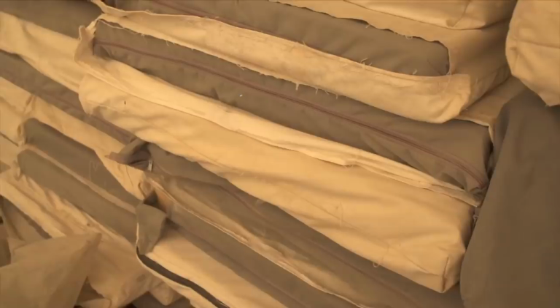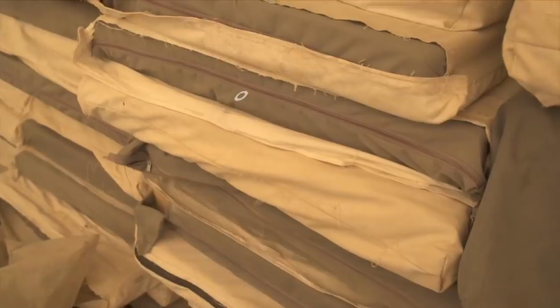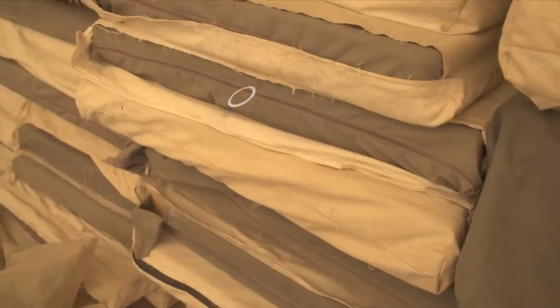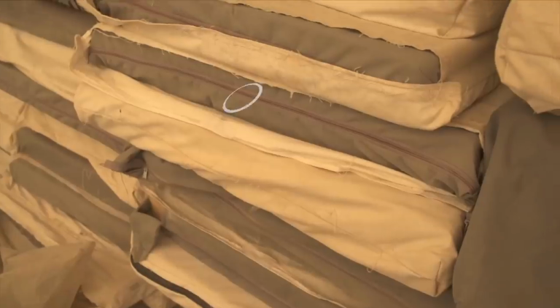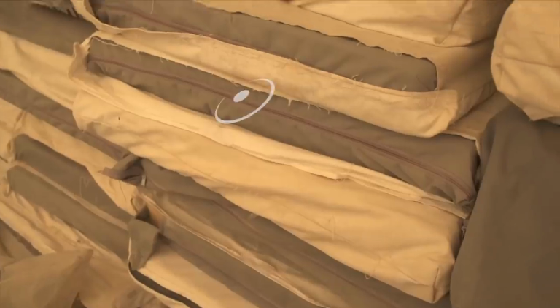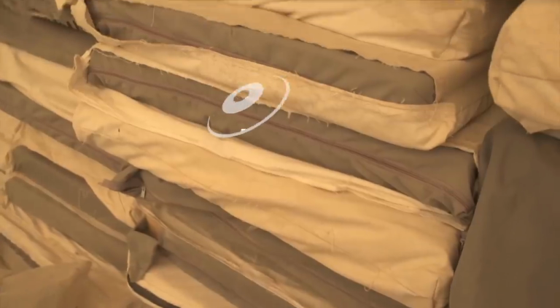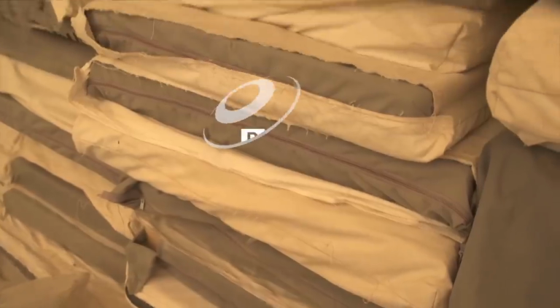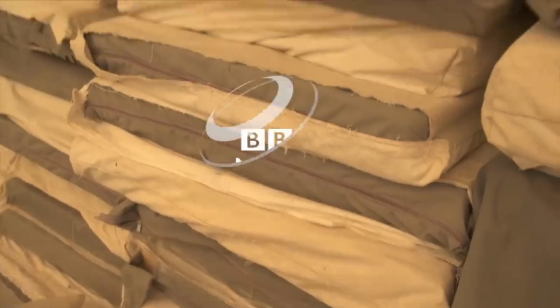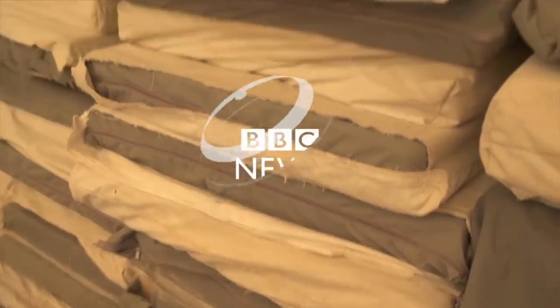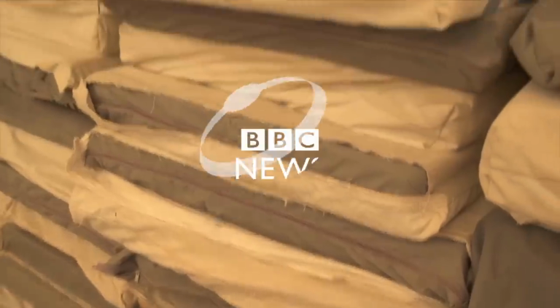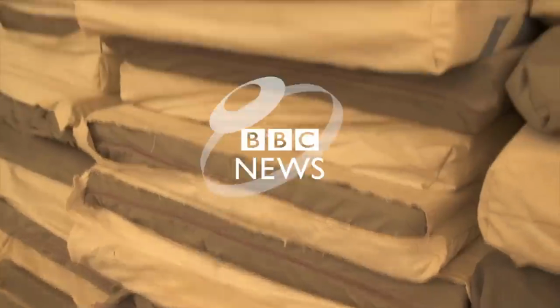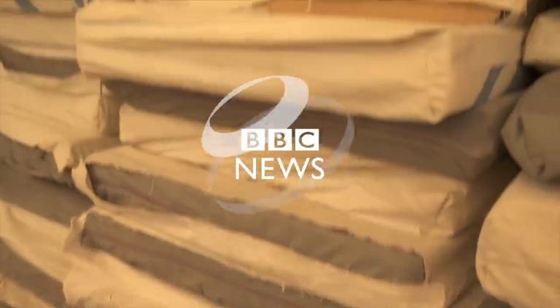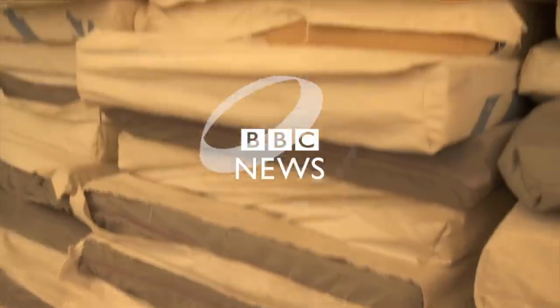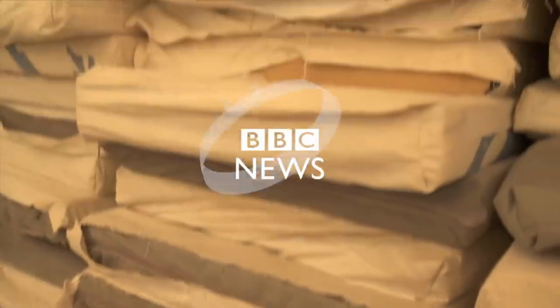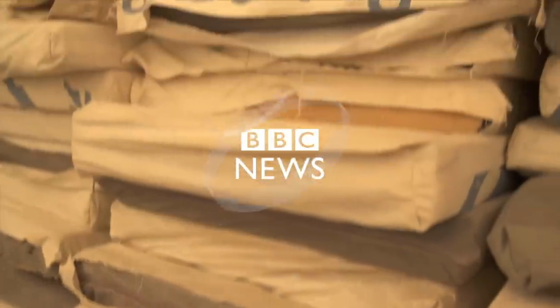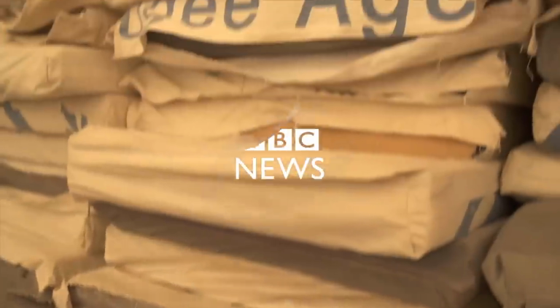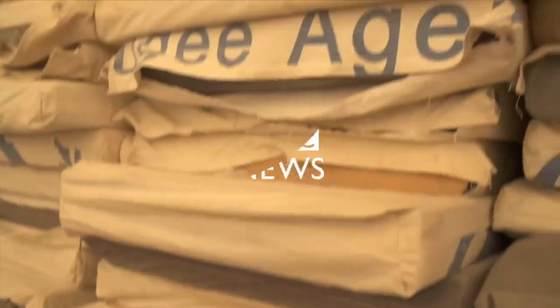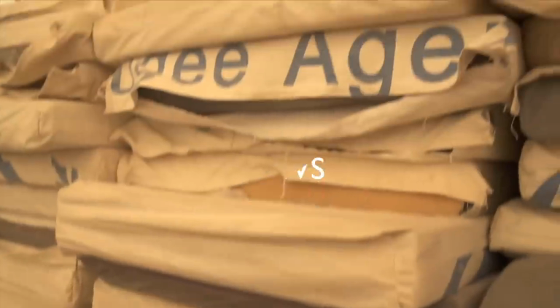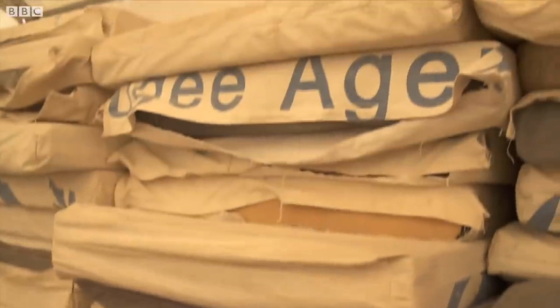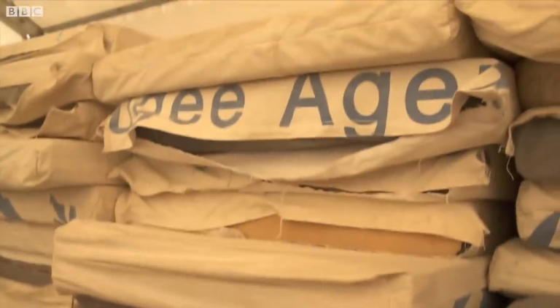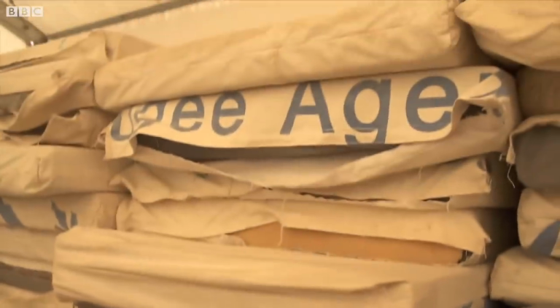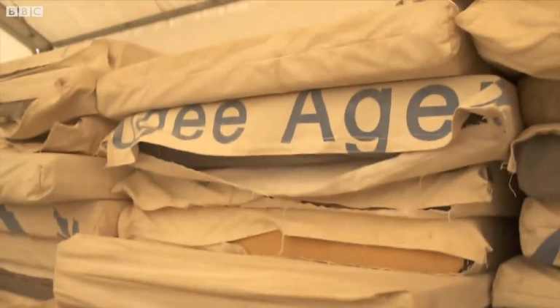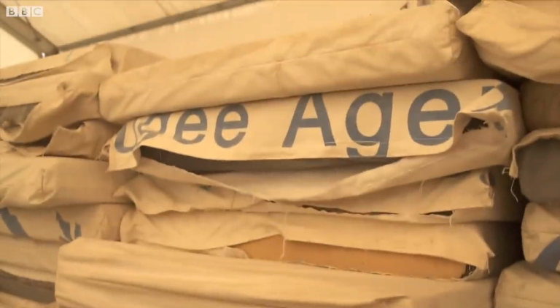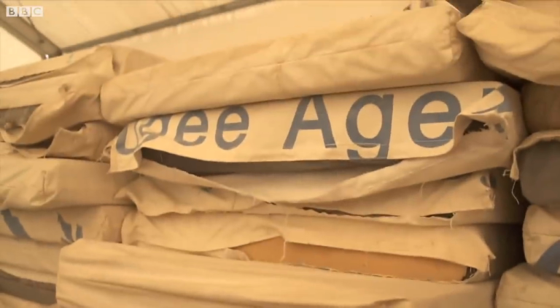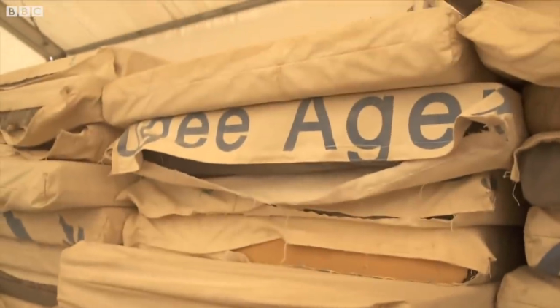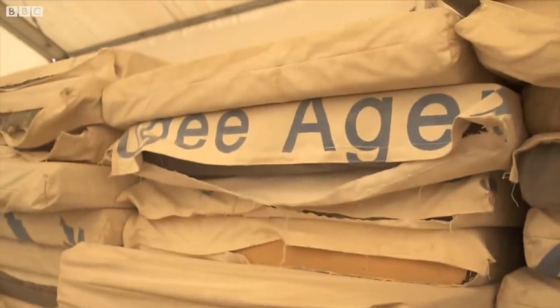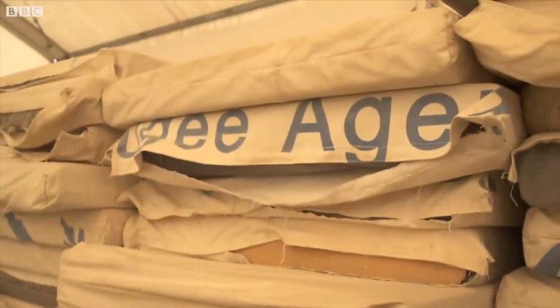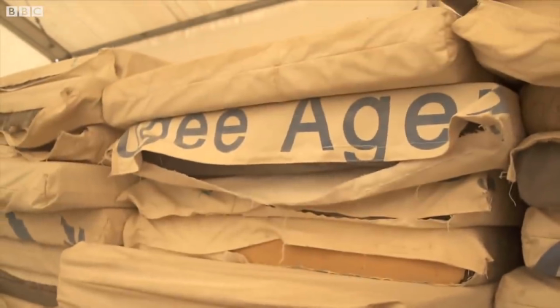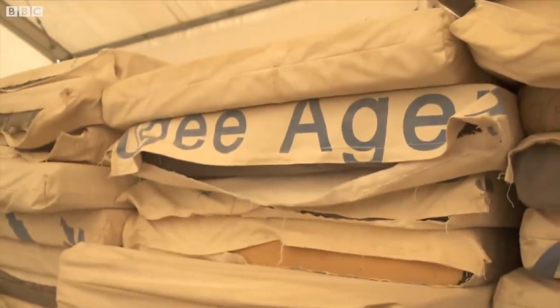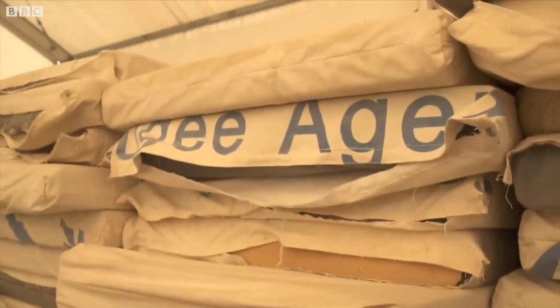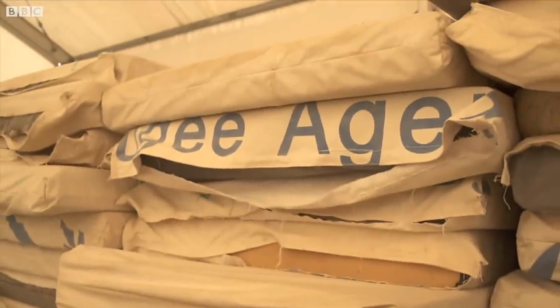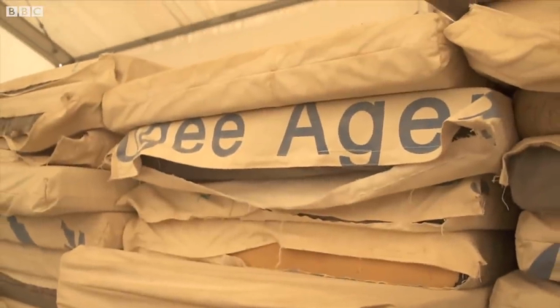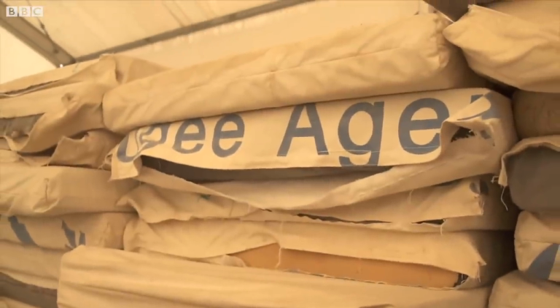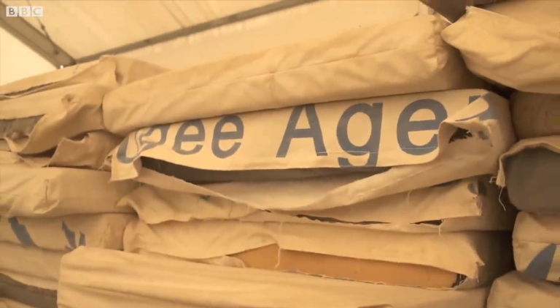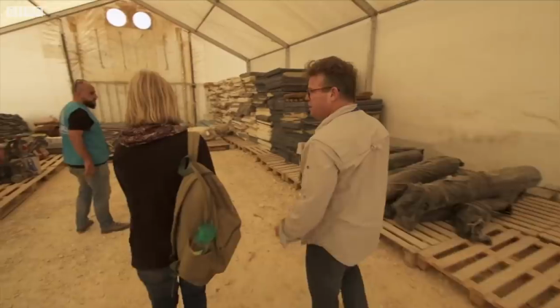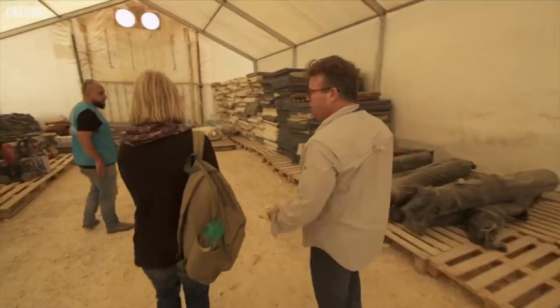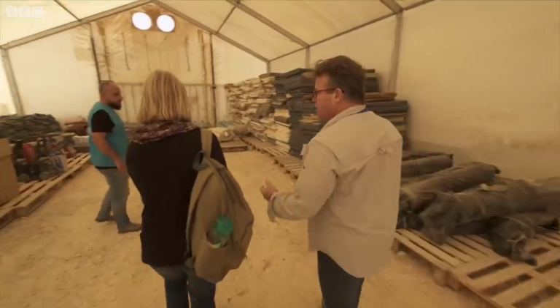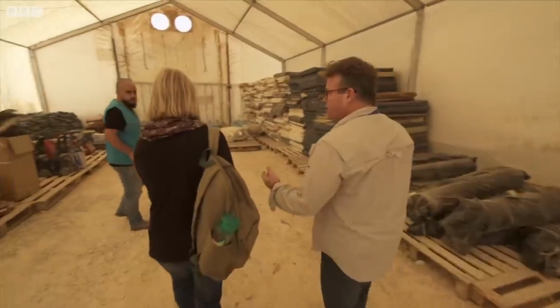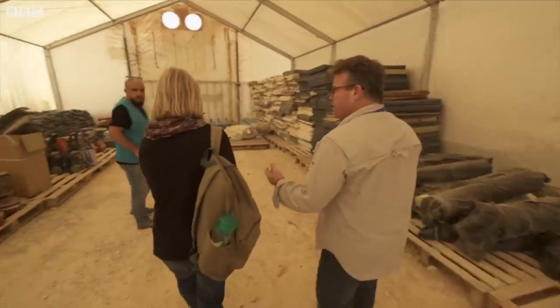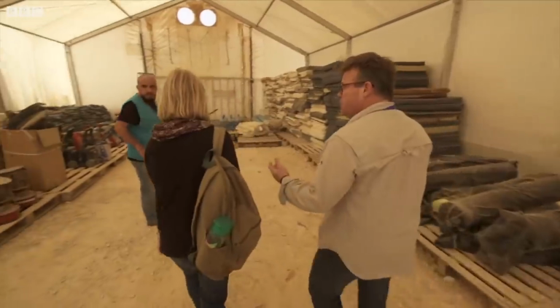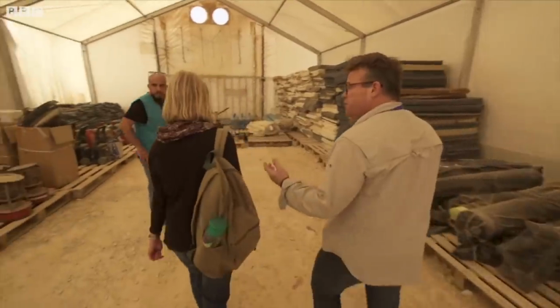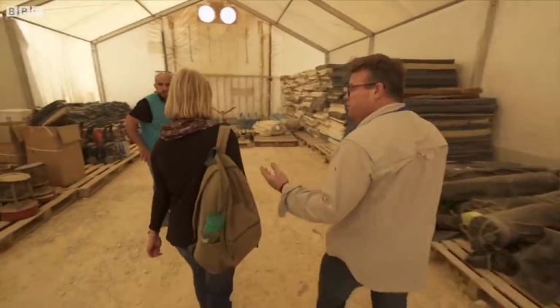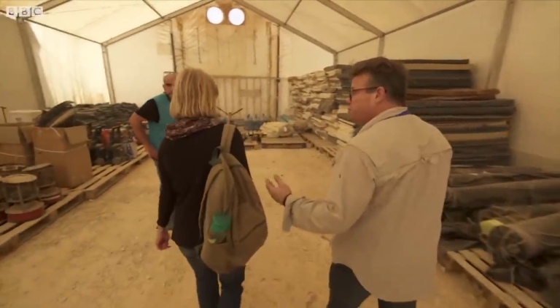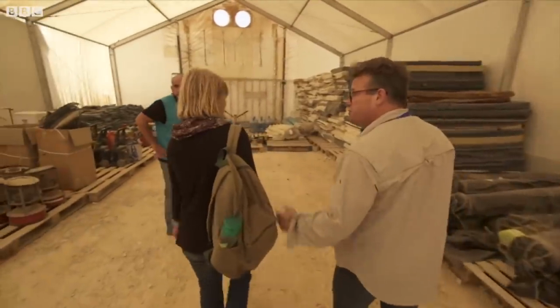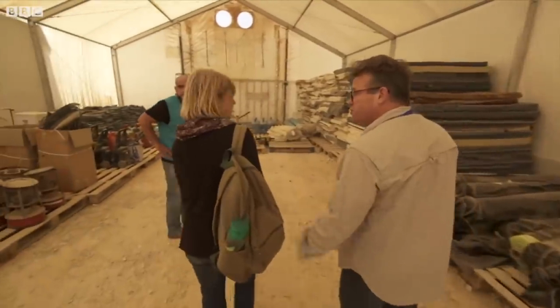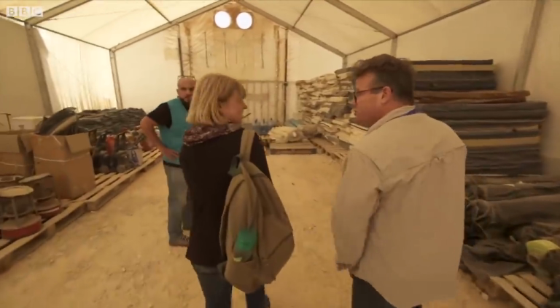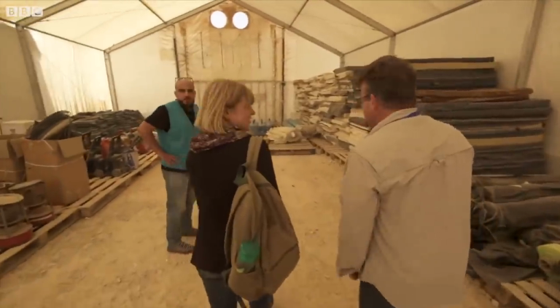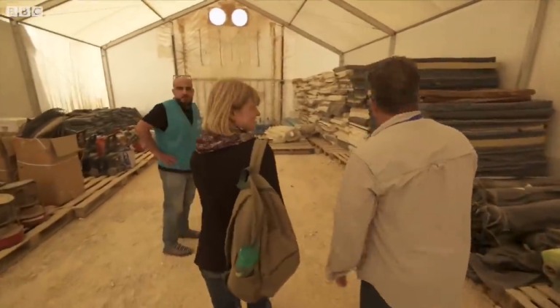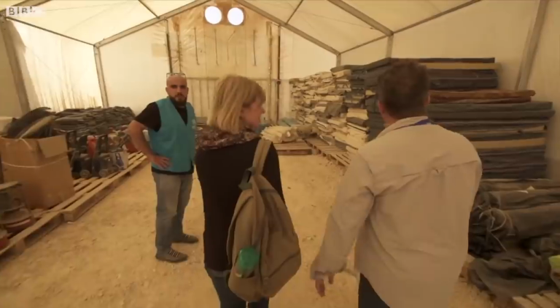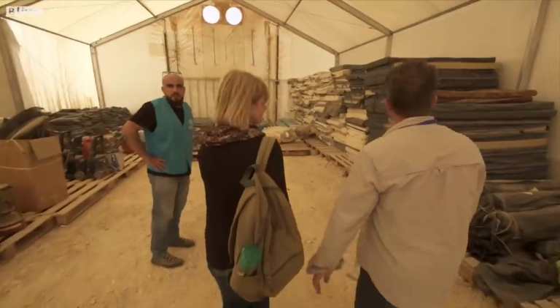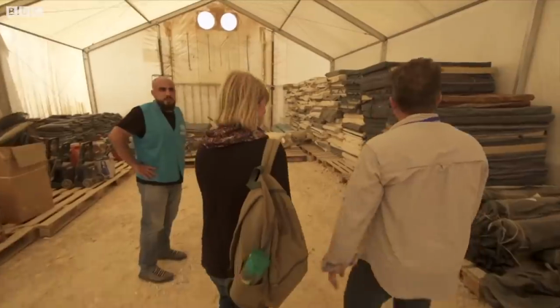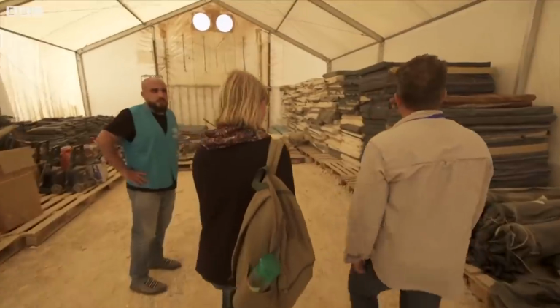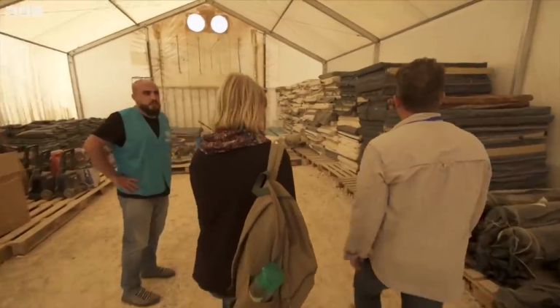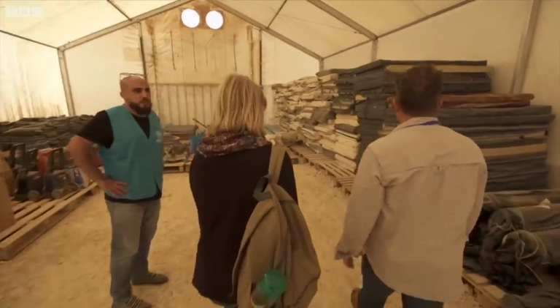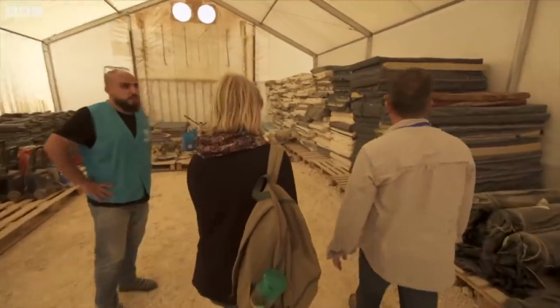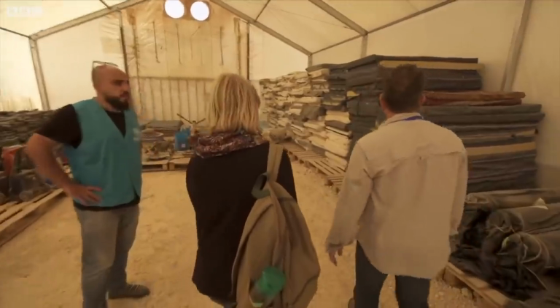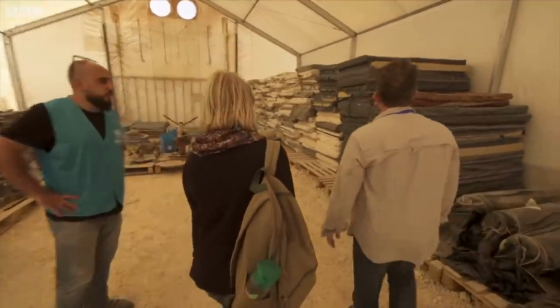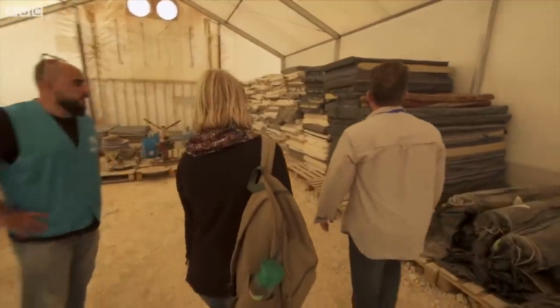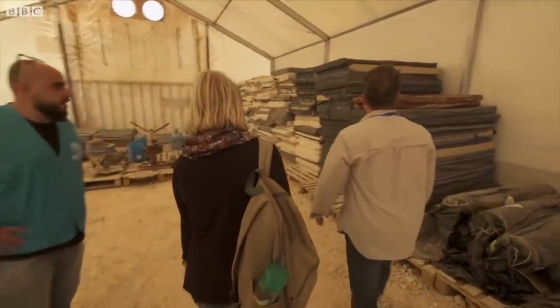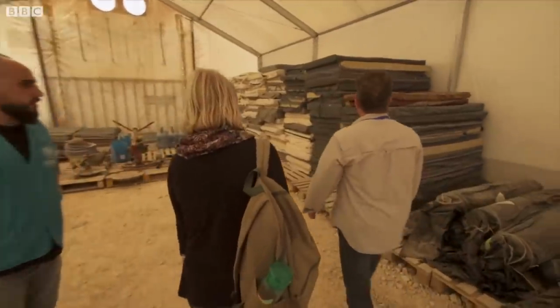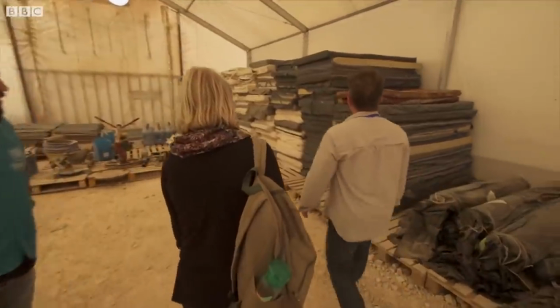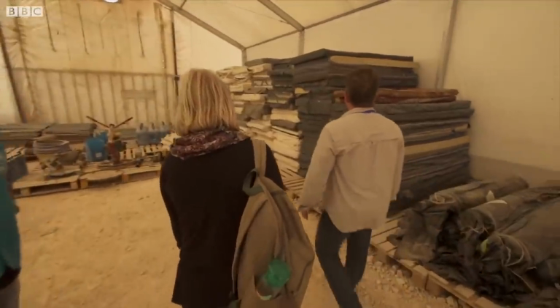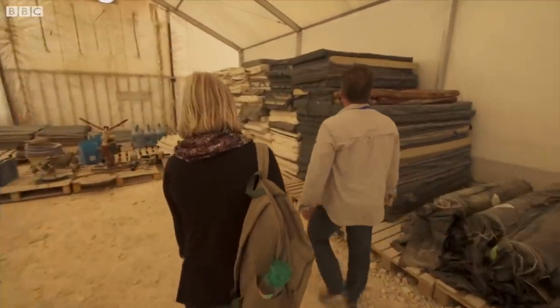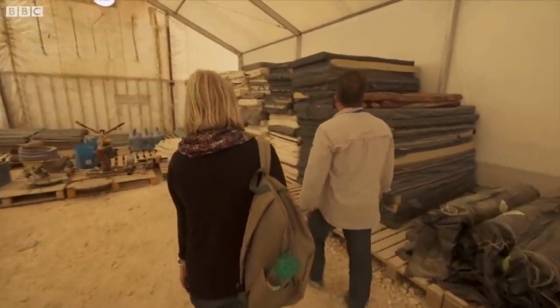10,000 mattresses — a warehouse full. And it was: we don't know what to do with these. Nothing gets thrown away.